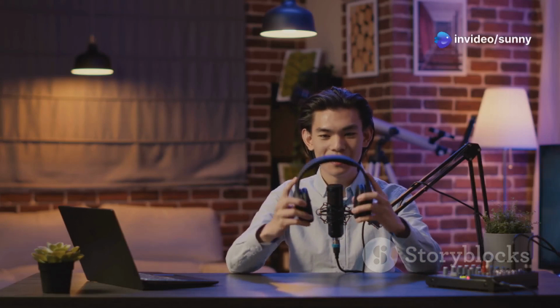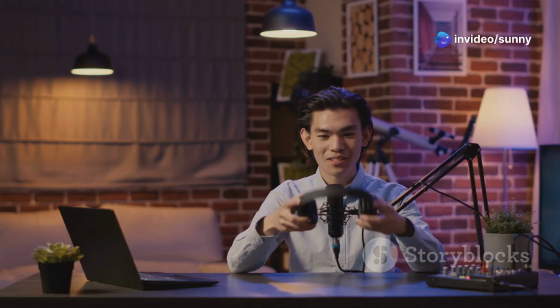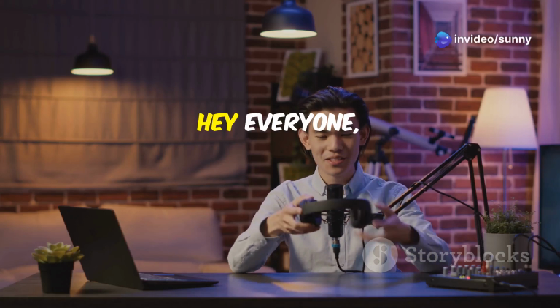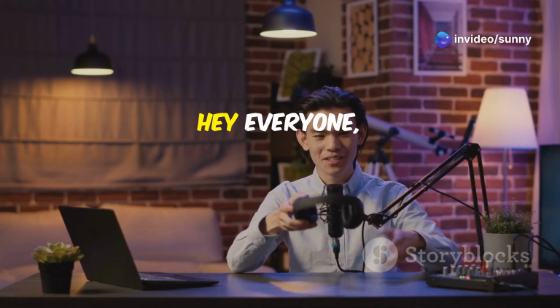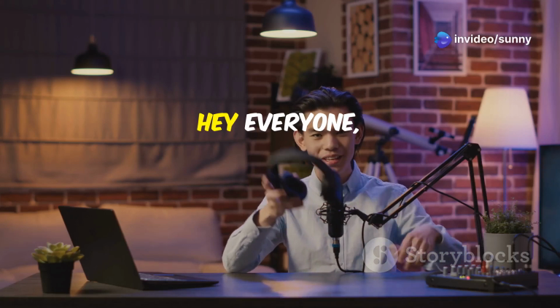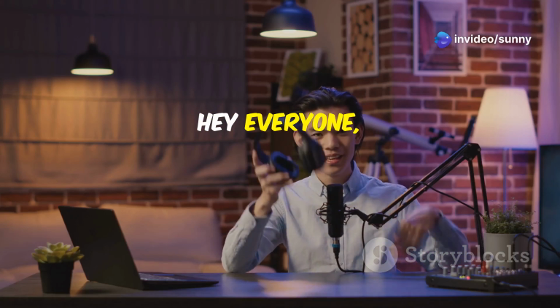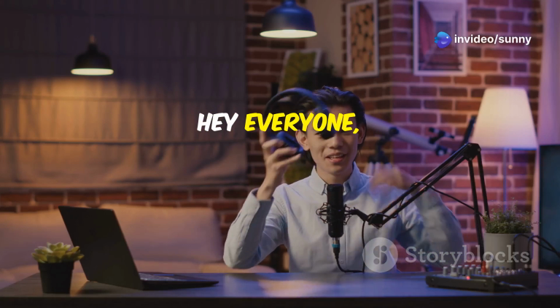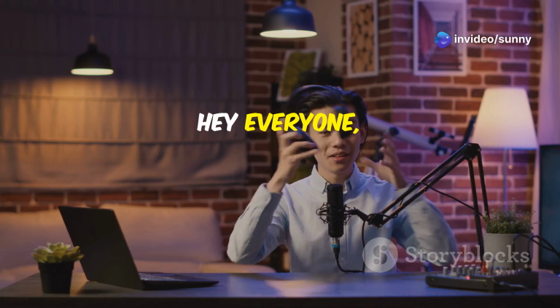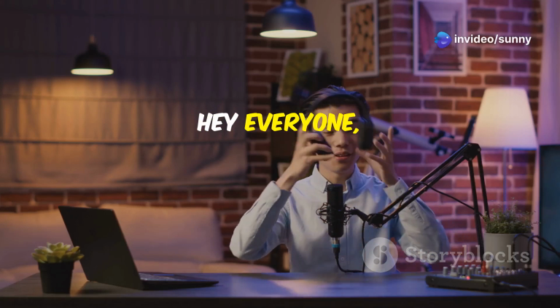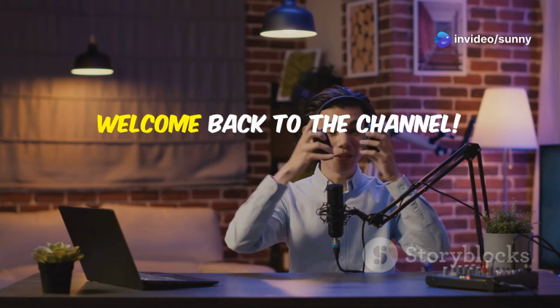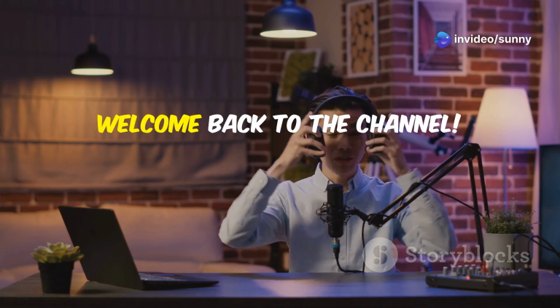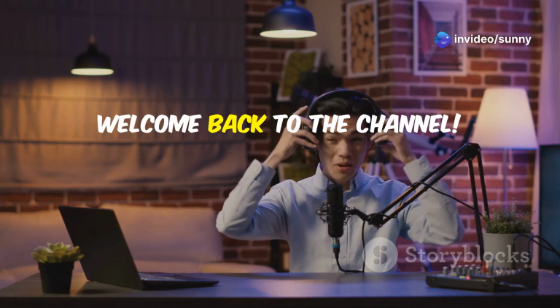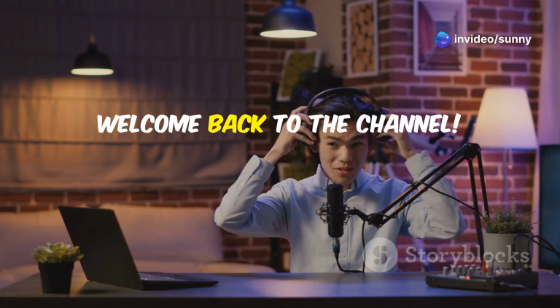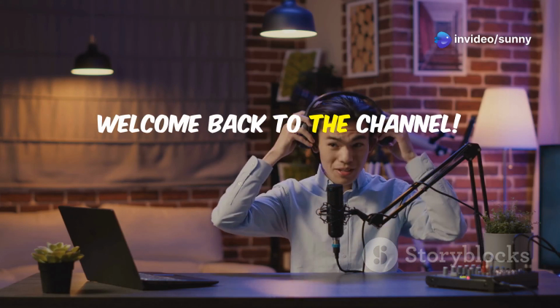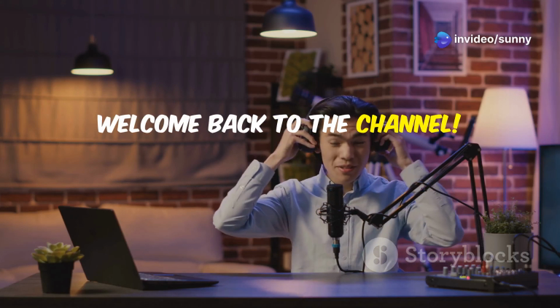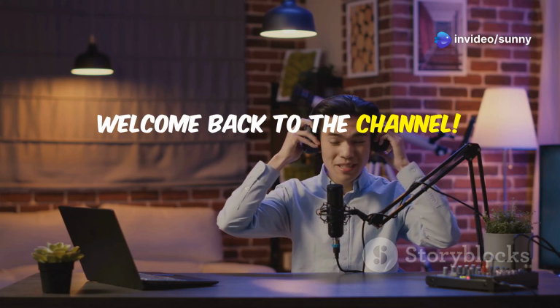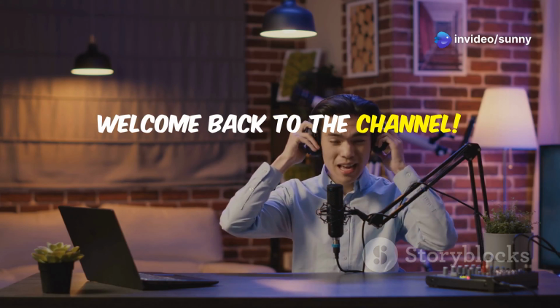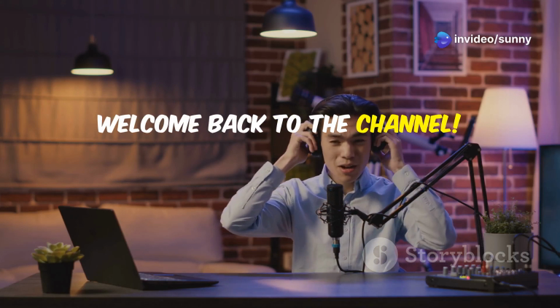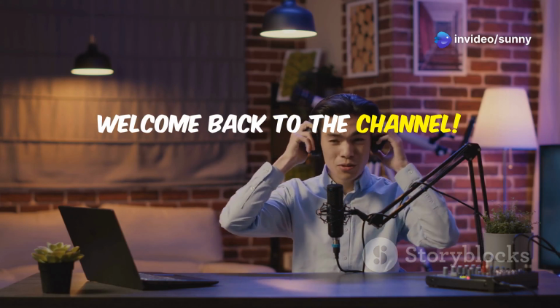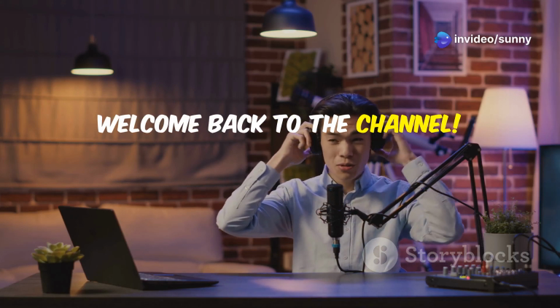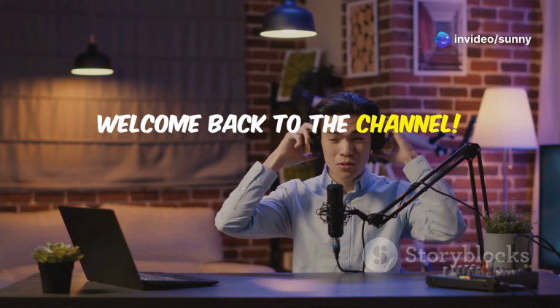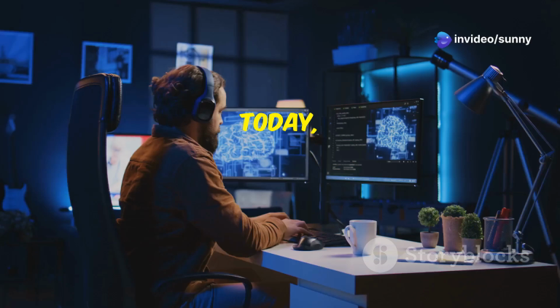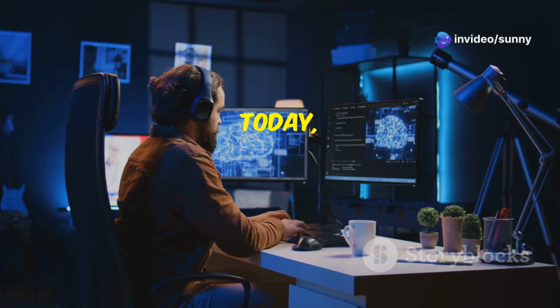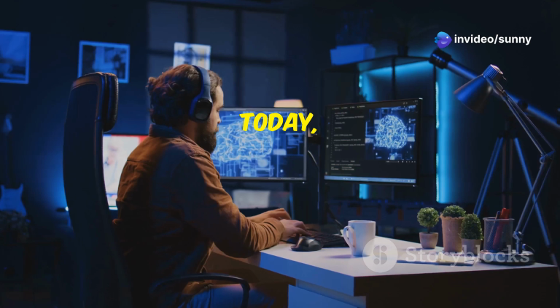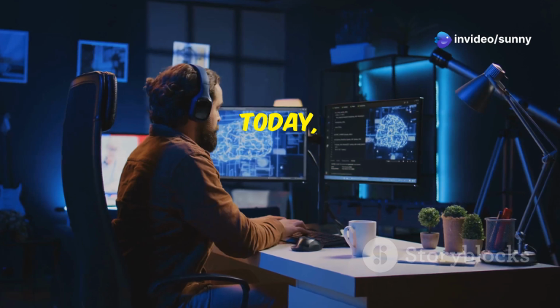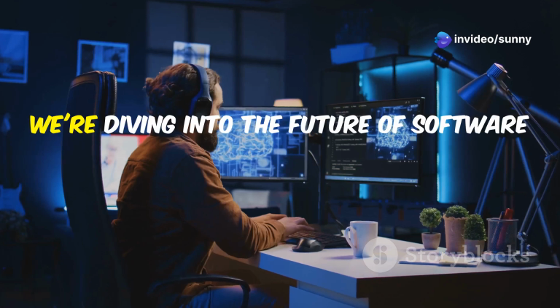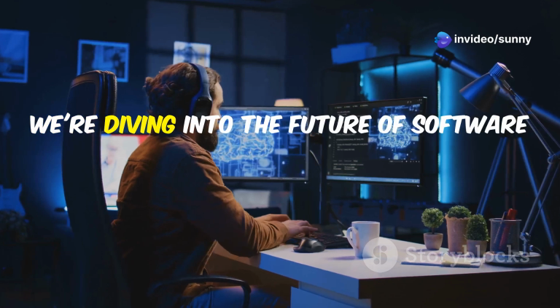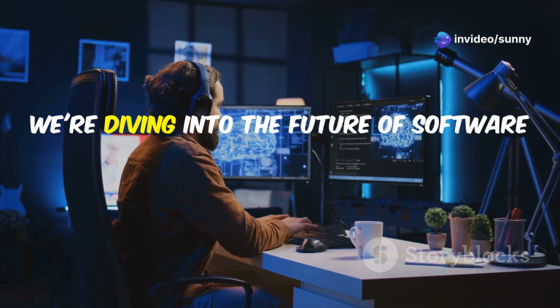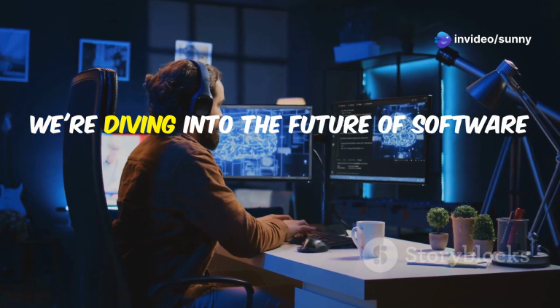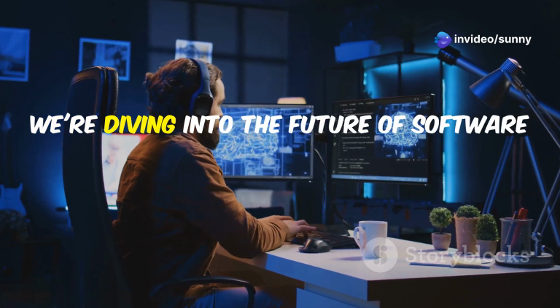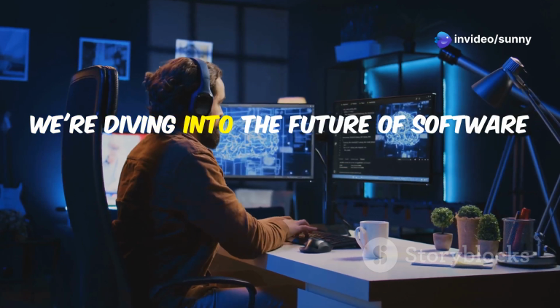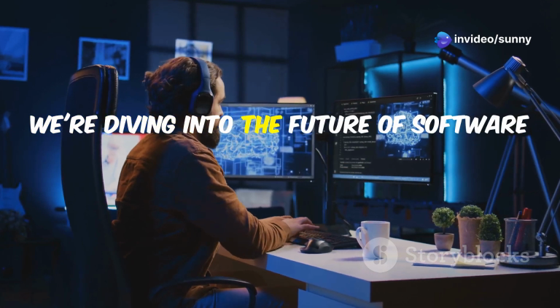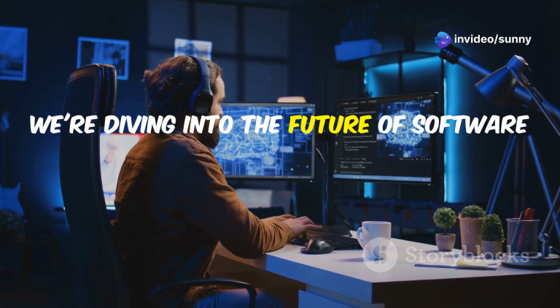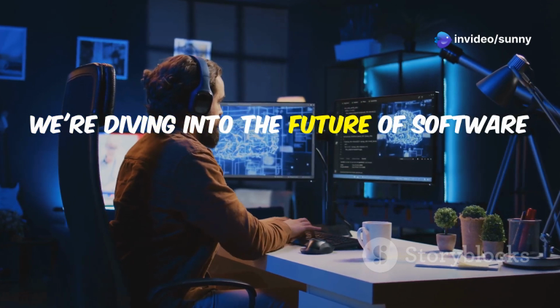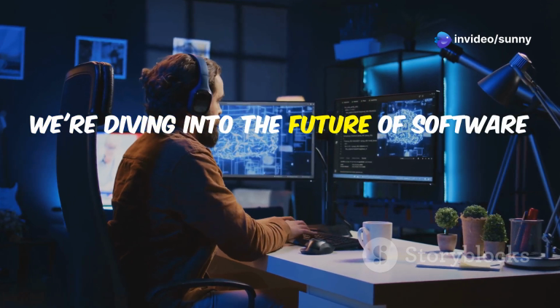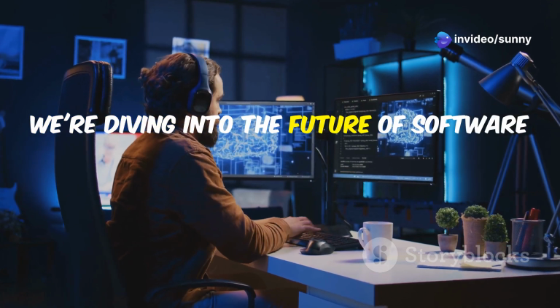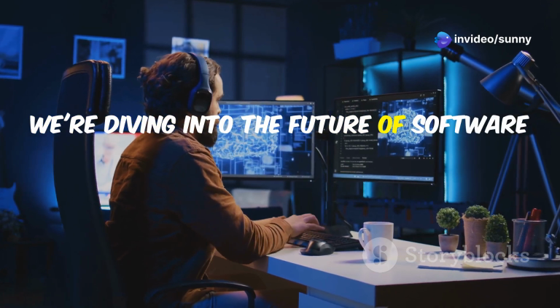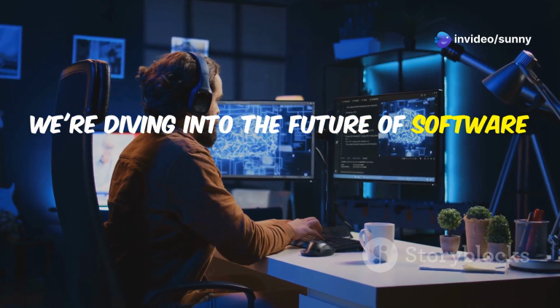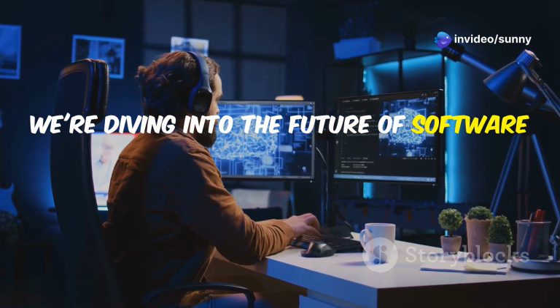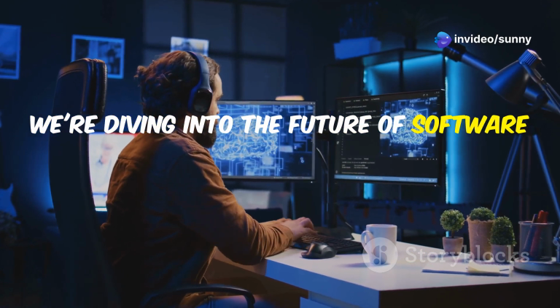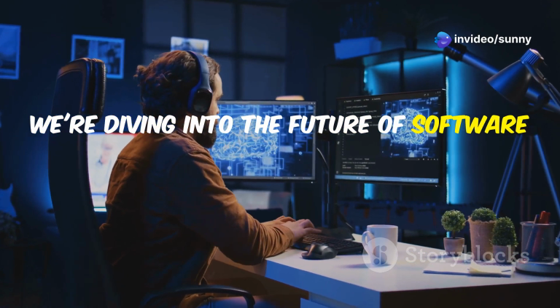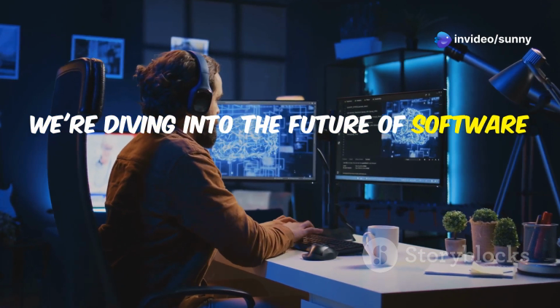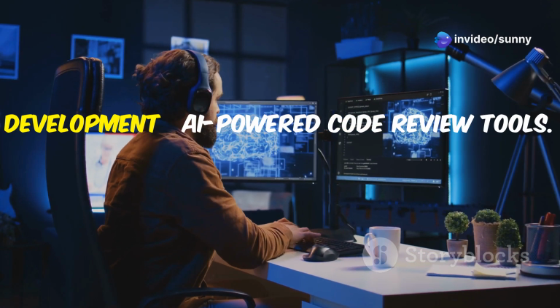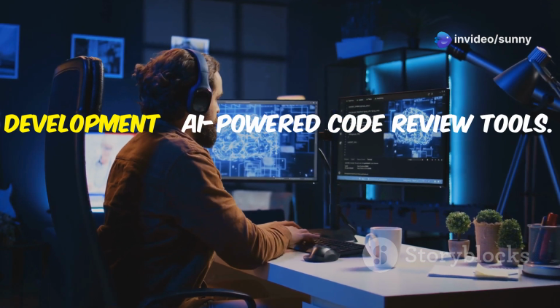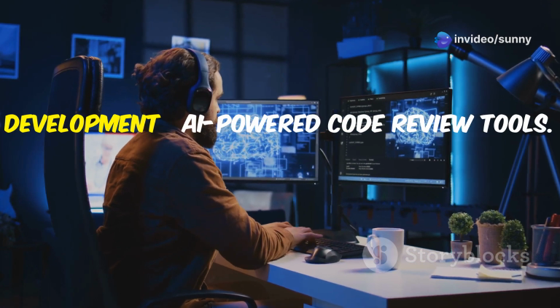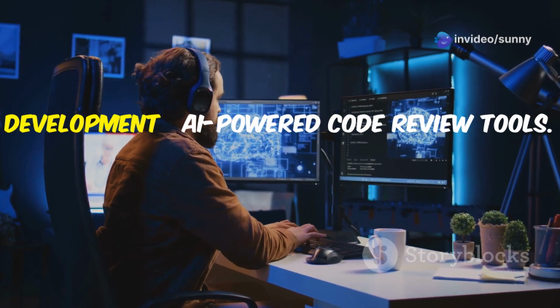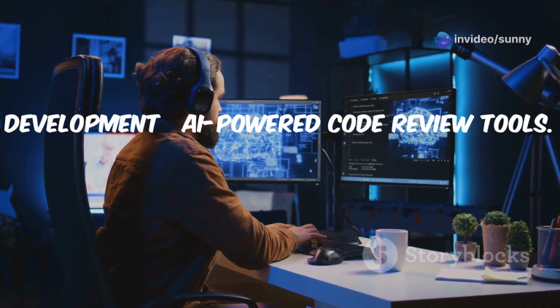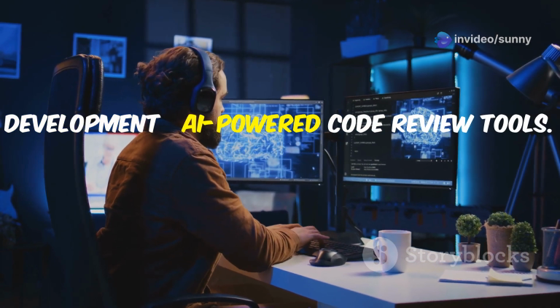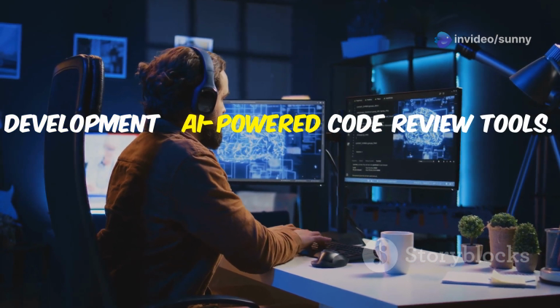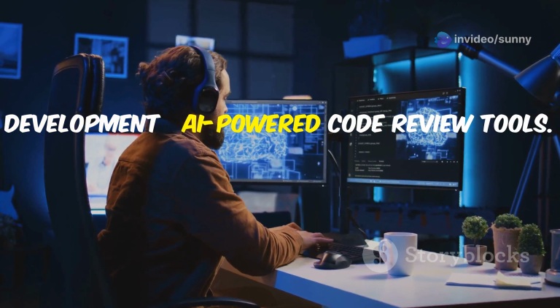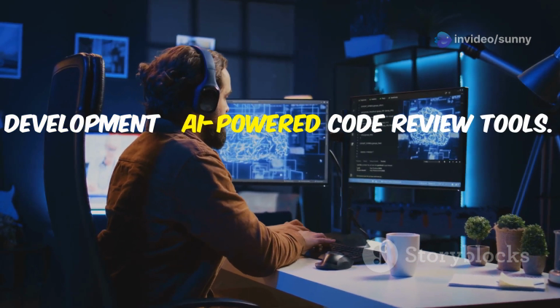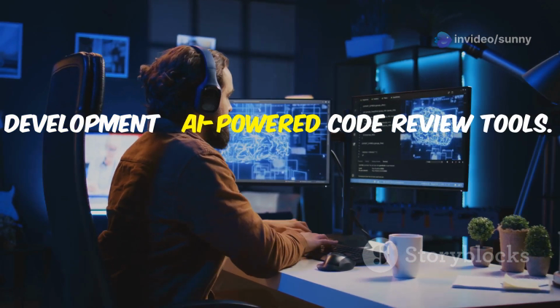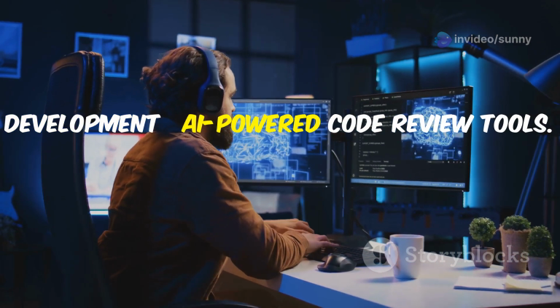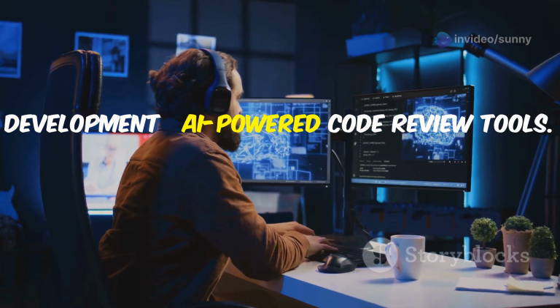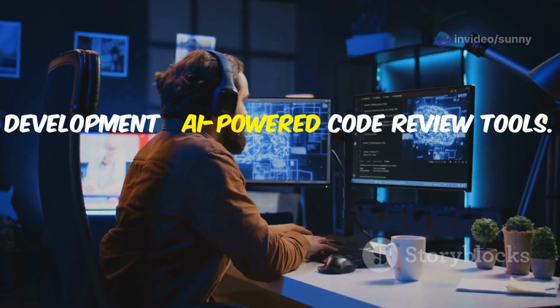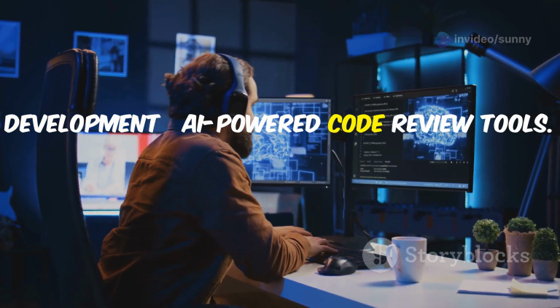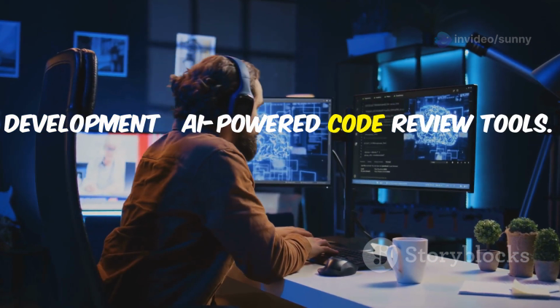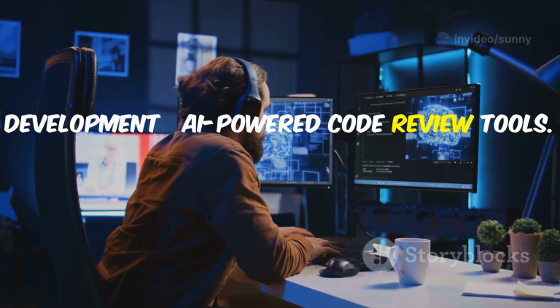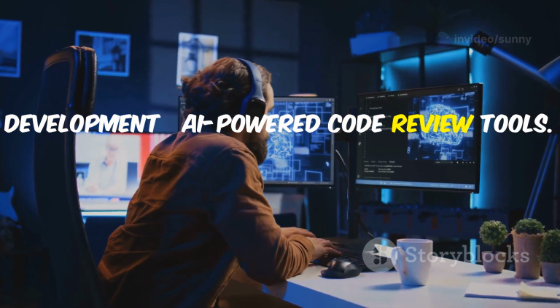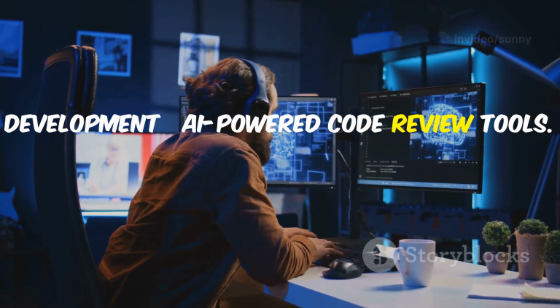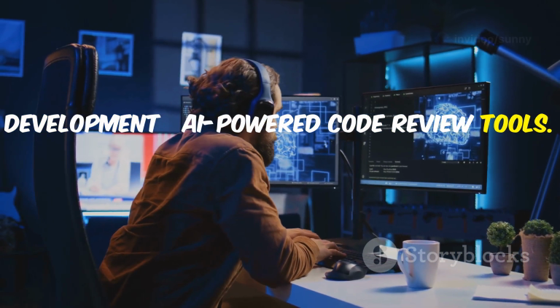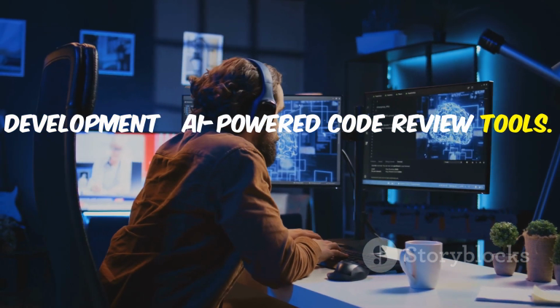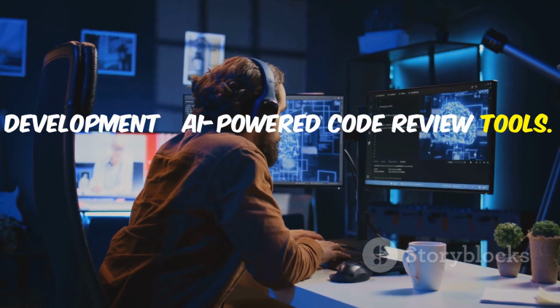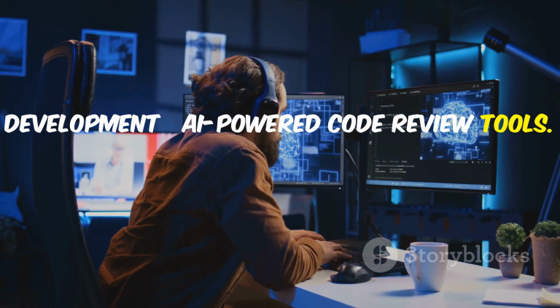Hey everyone, welcome back to the channel. Today we're diving into the future of software development: AI-powered code review tools.